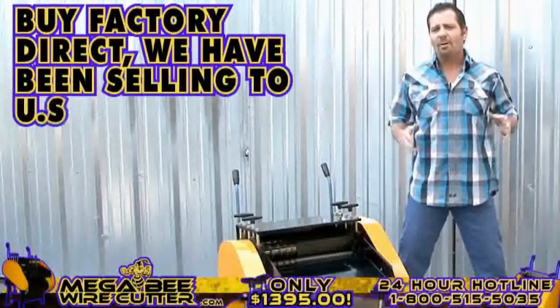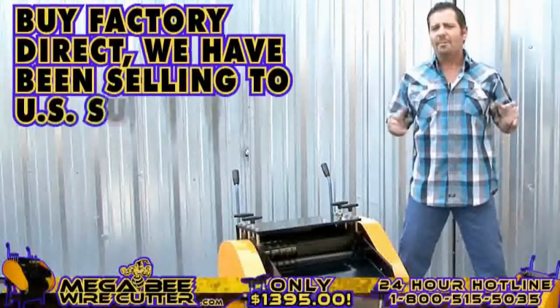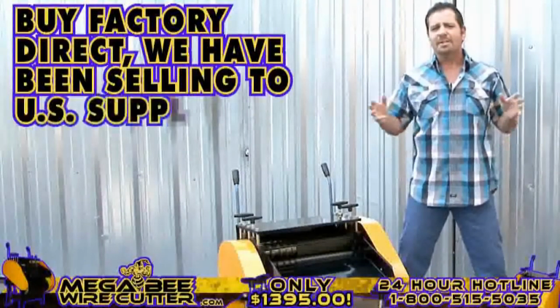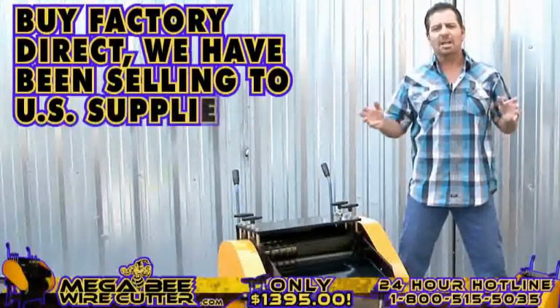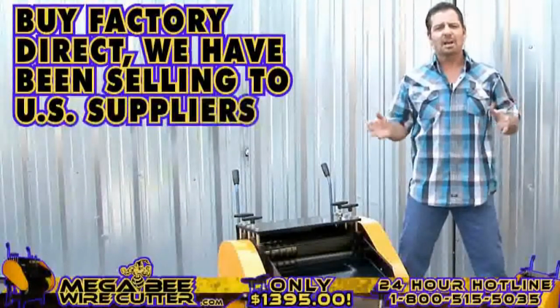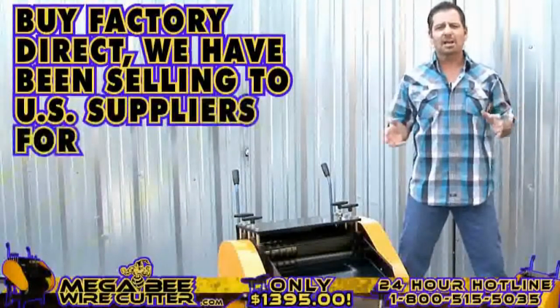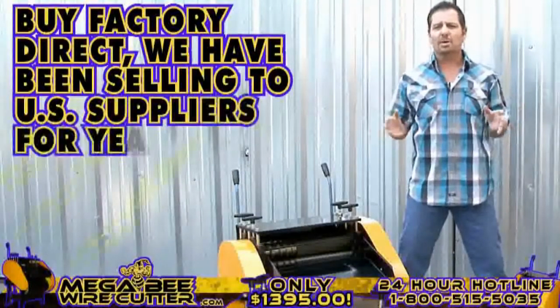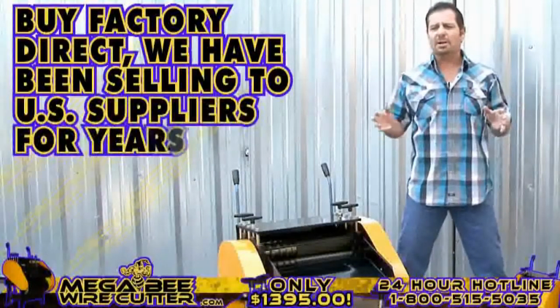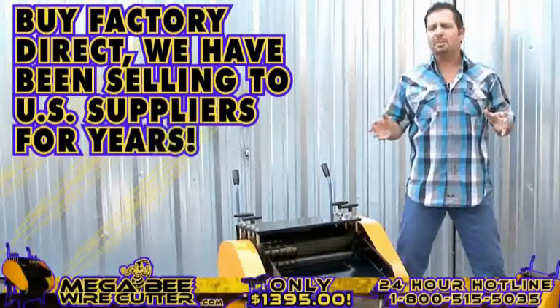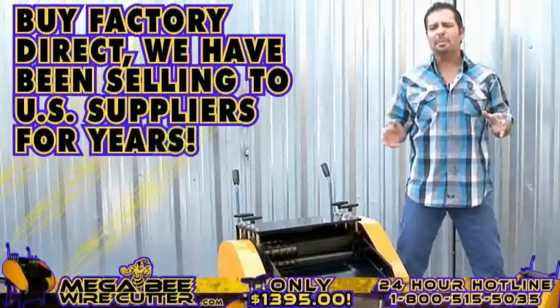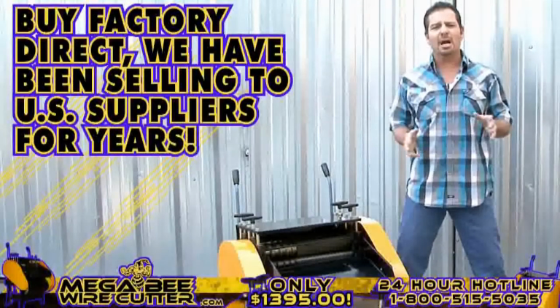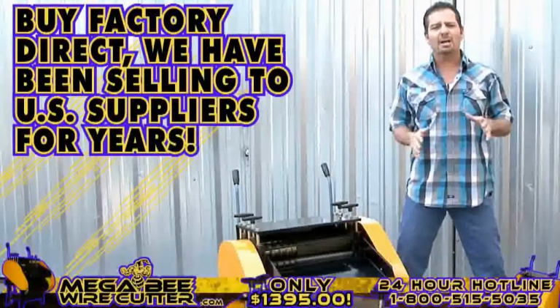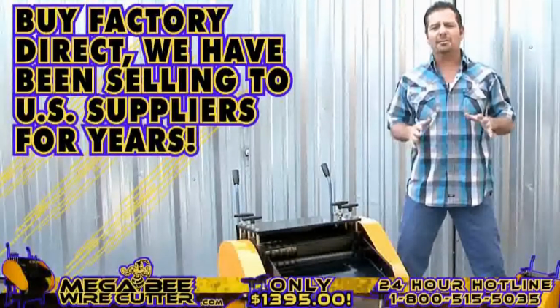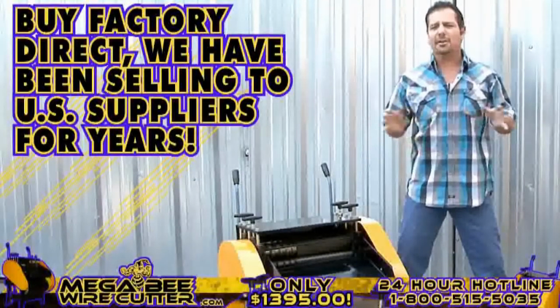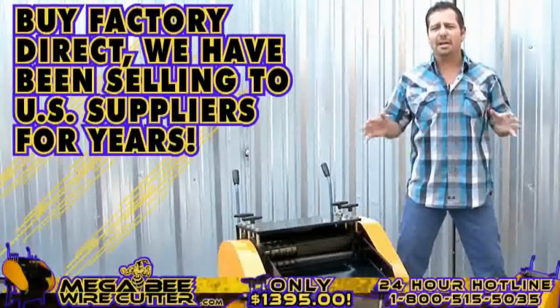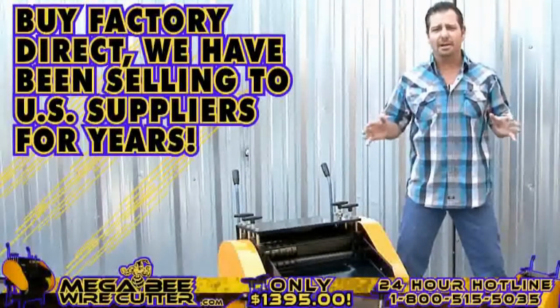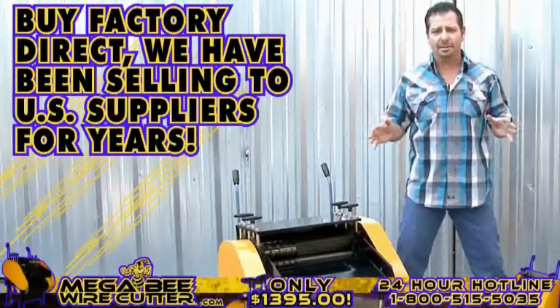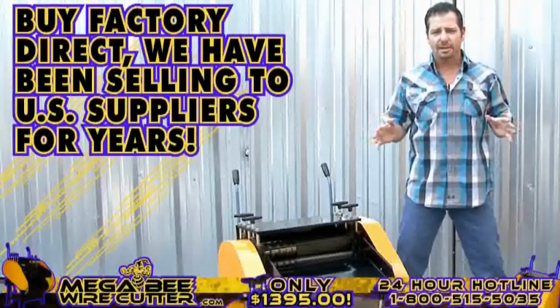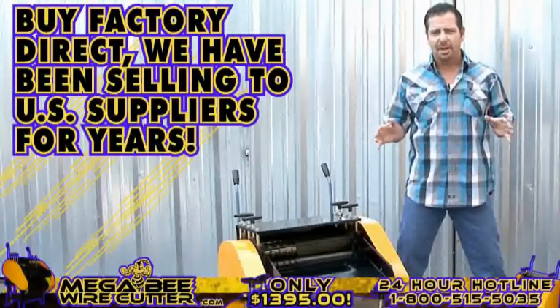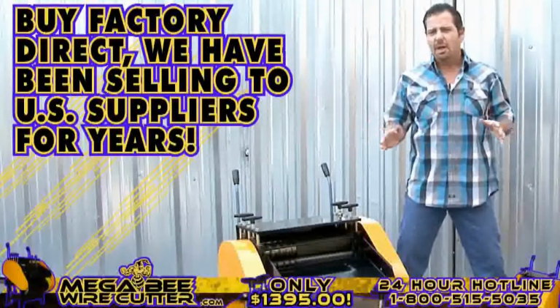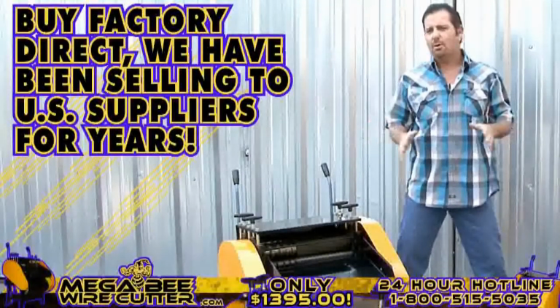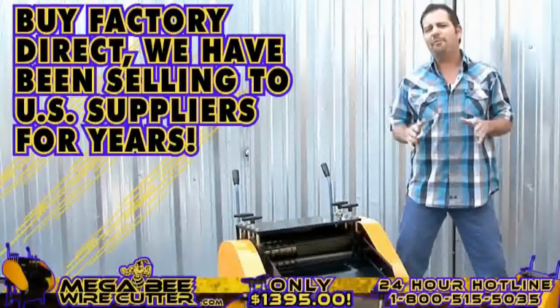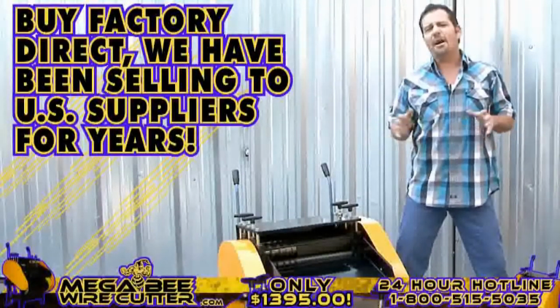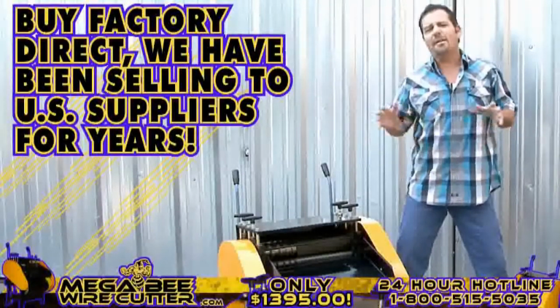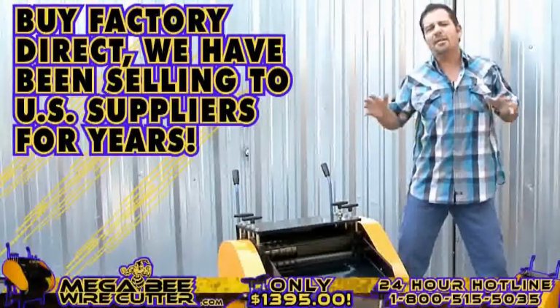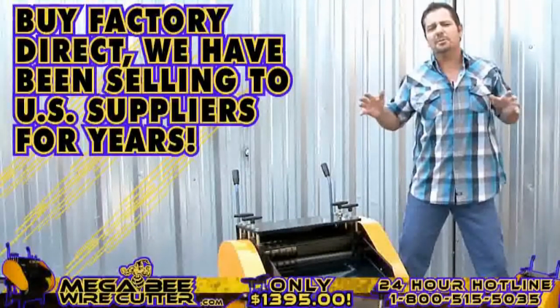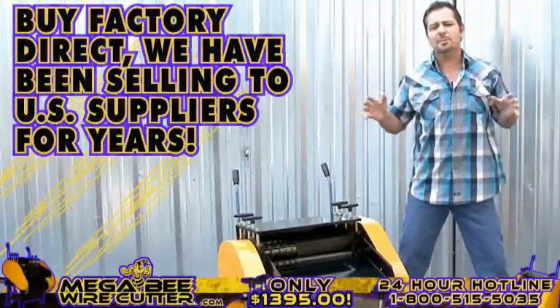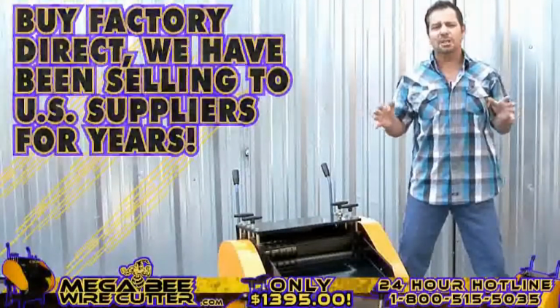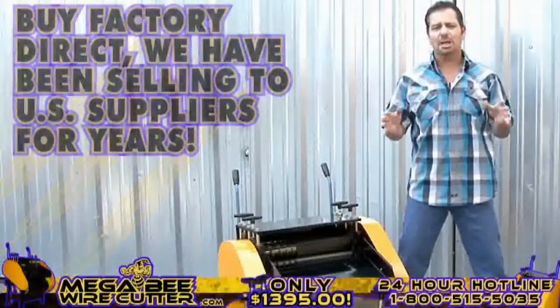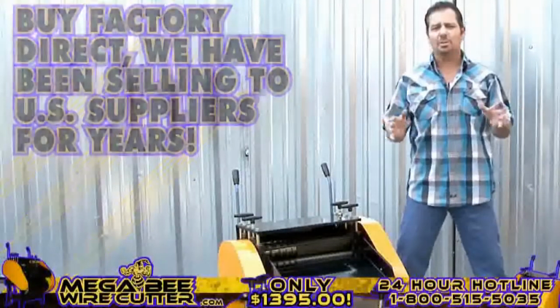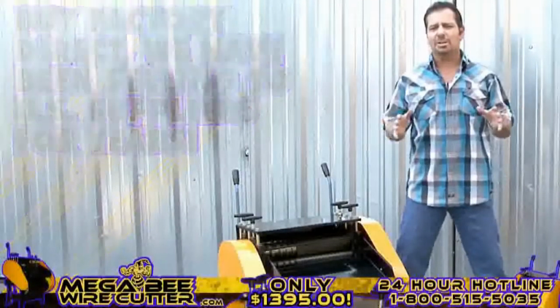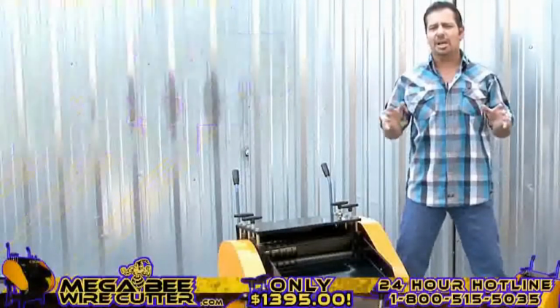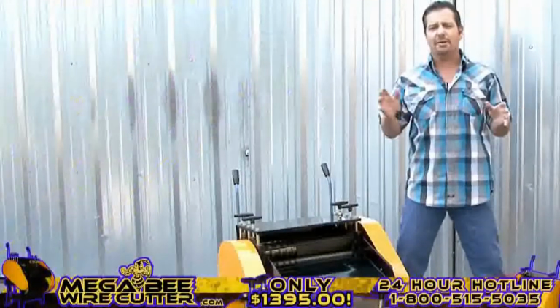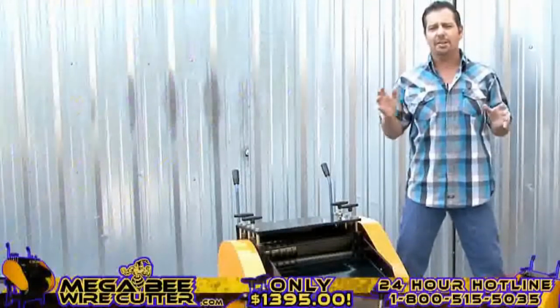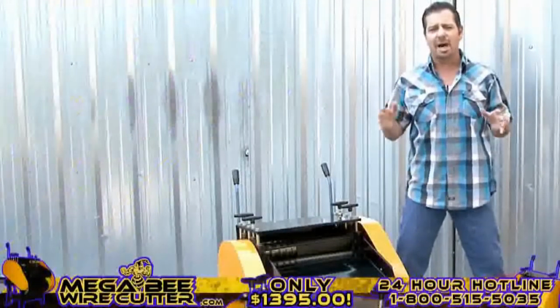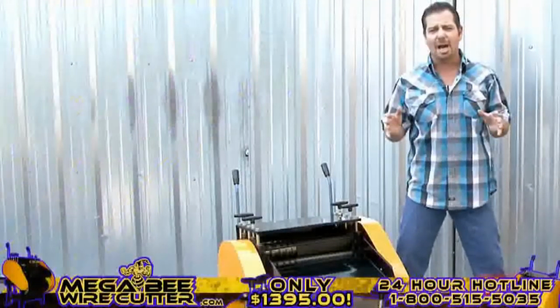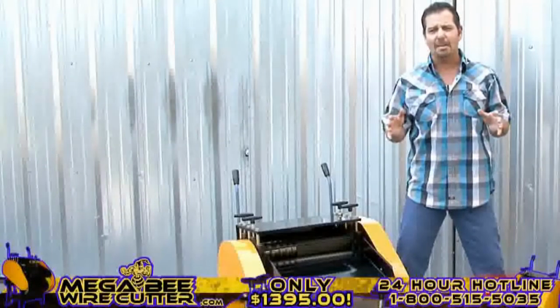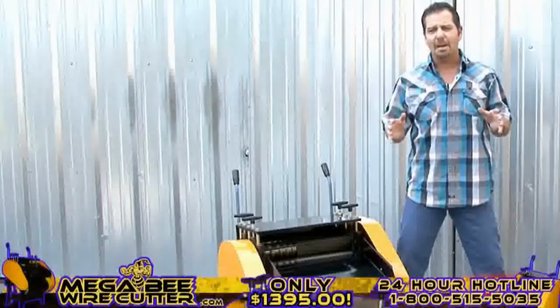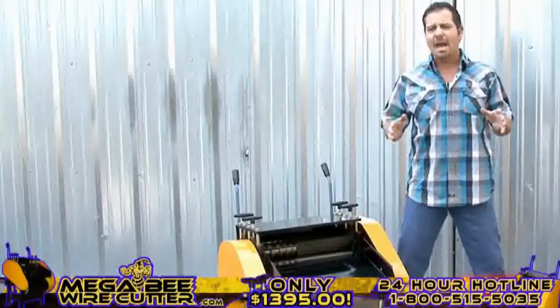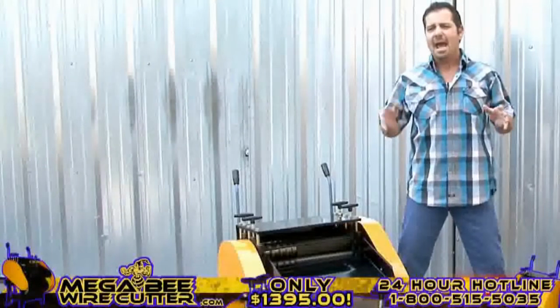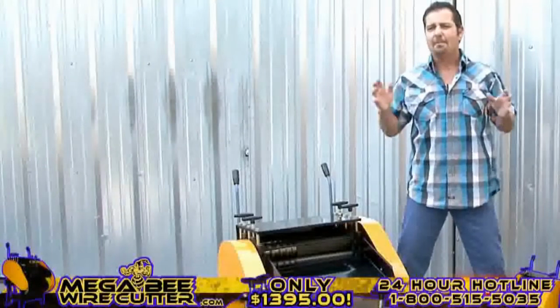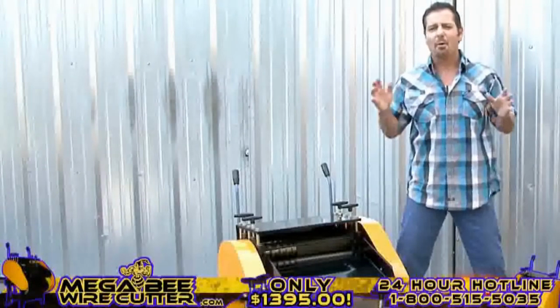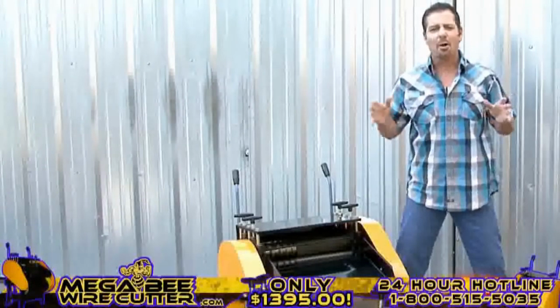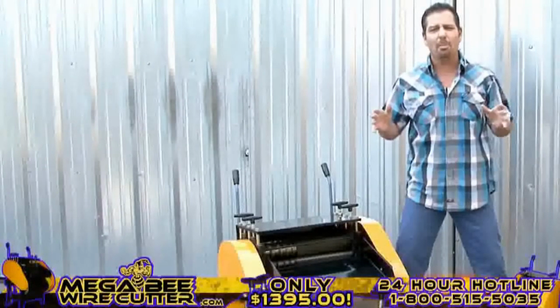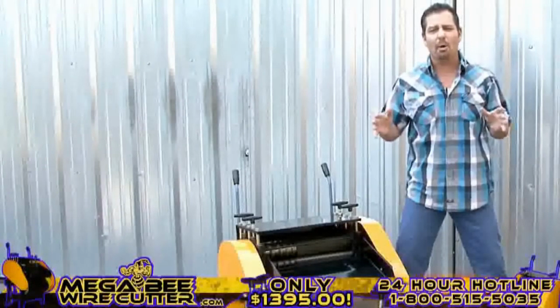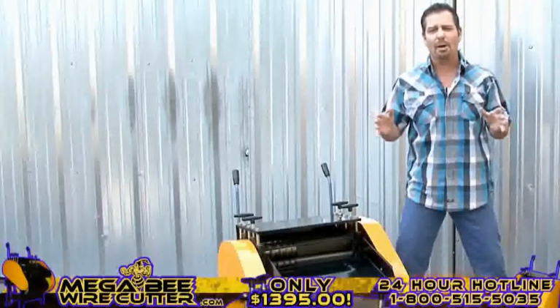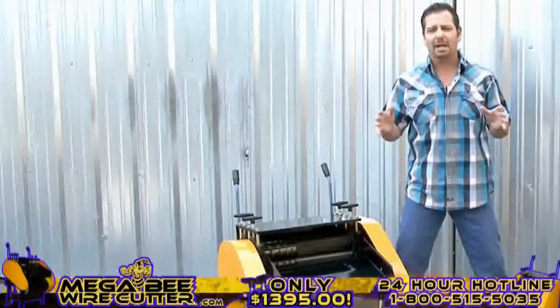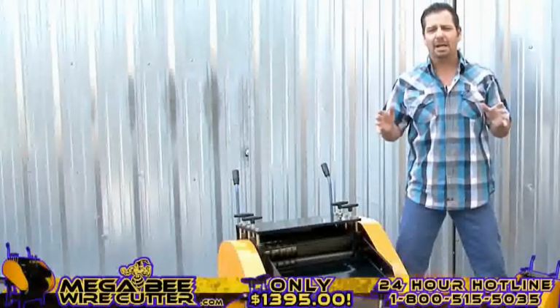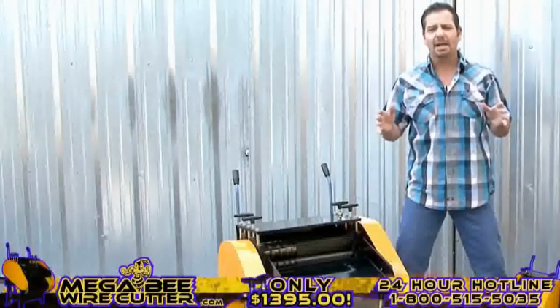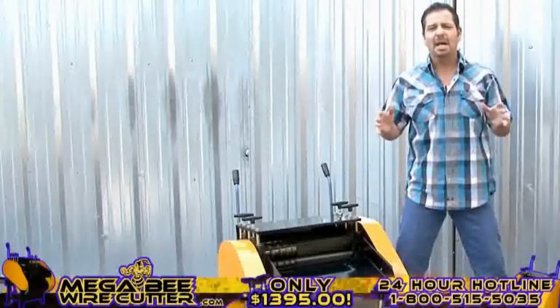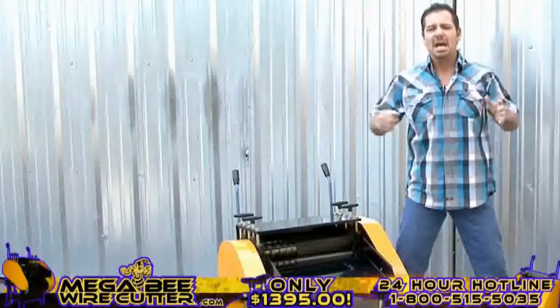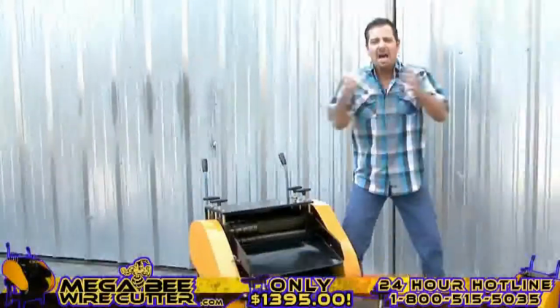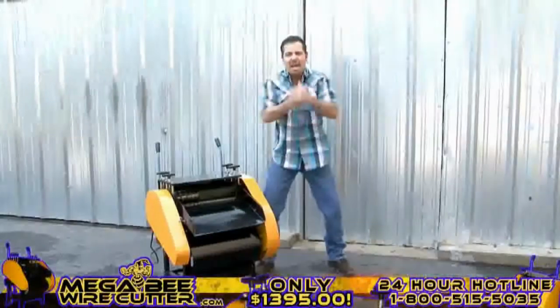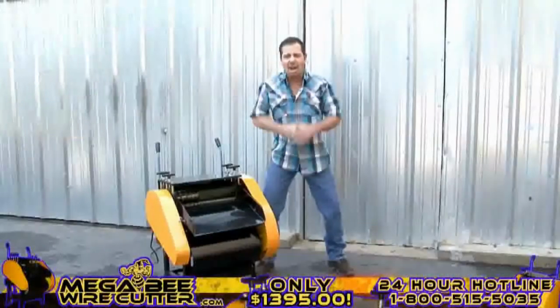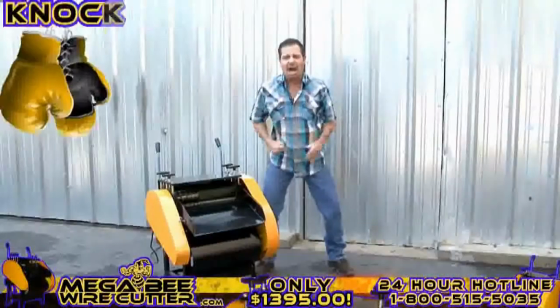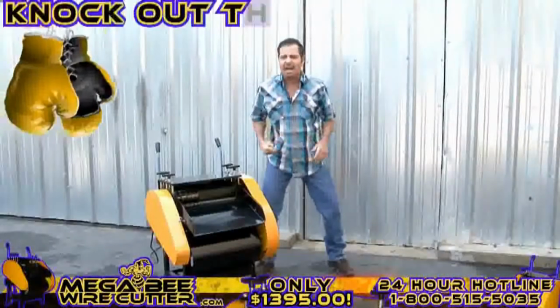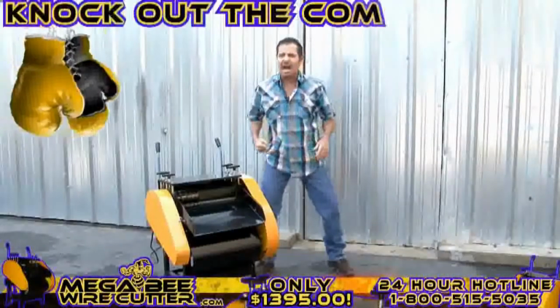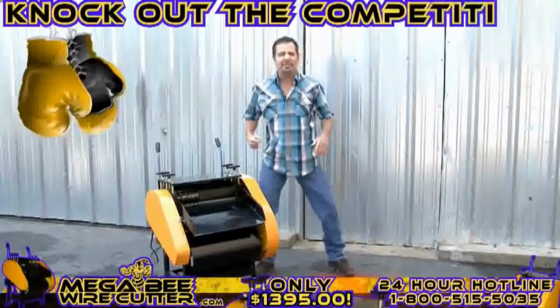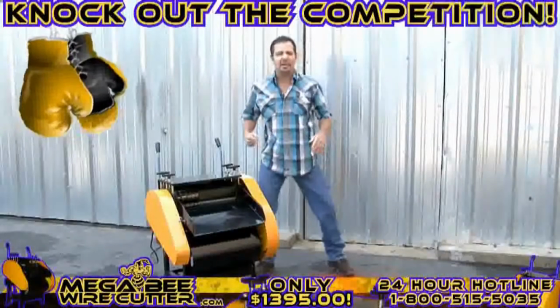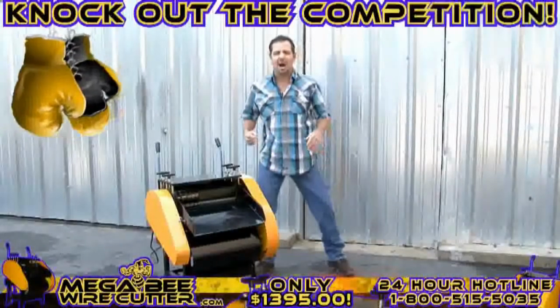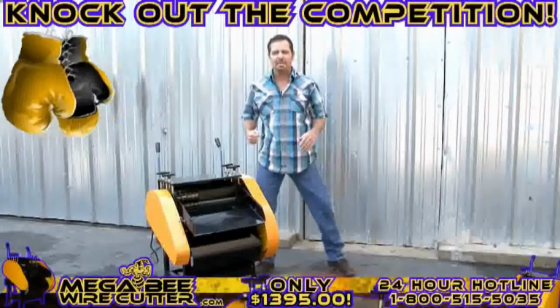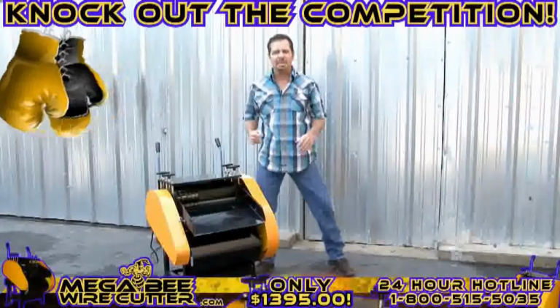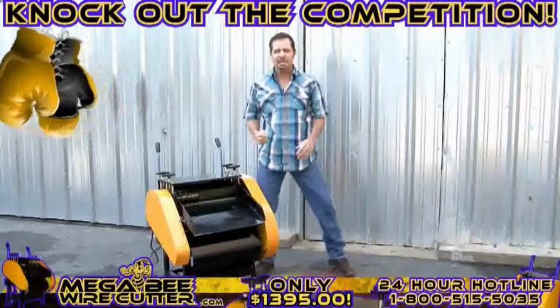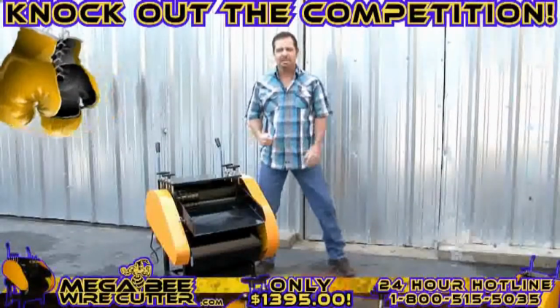we've been selling to U.S. suppliers for years. You will find that this machine will save you time and, more importantly, knock out the competition.